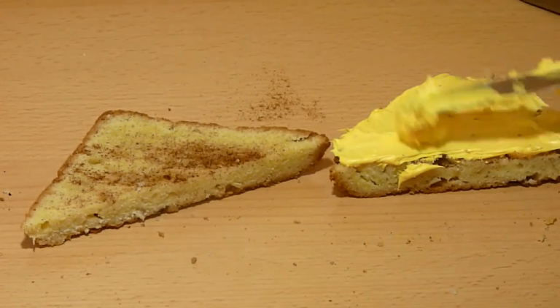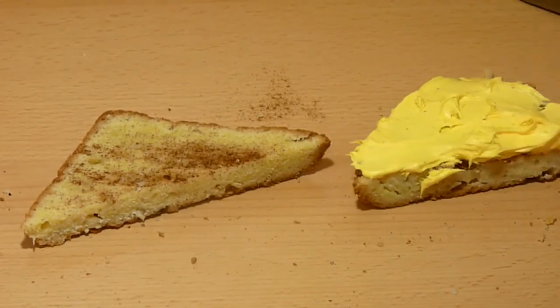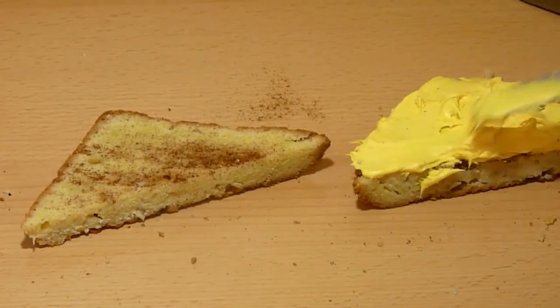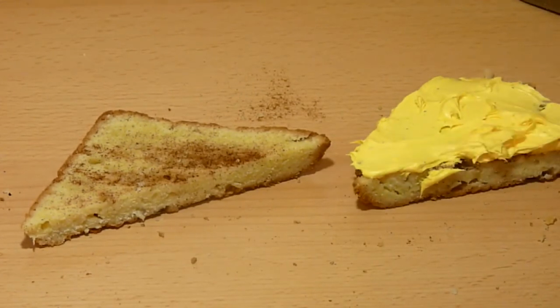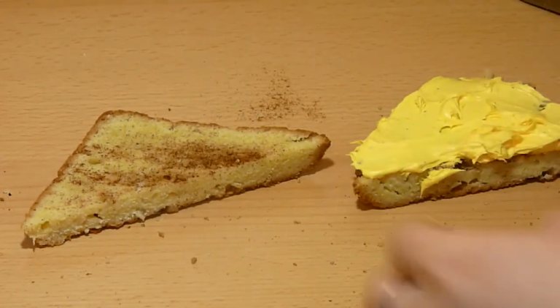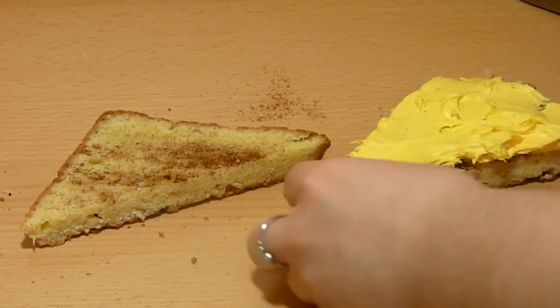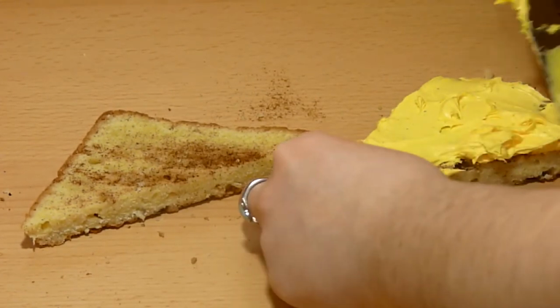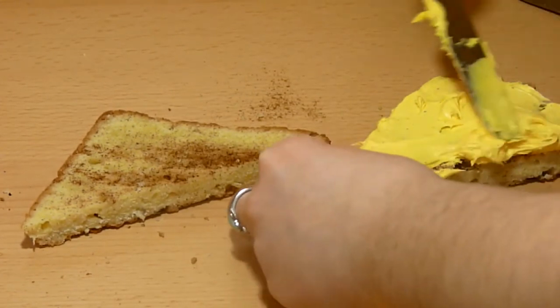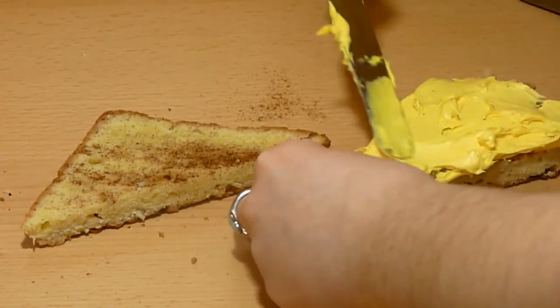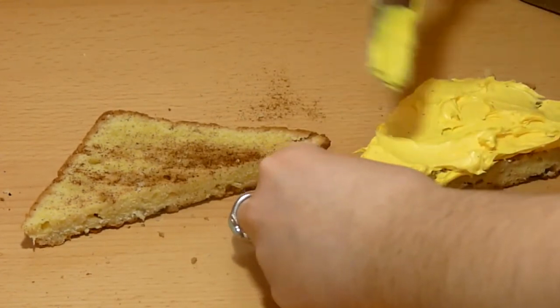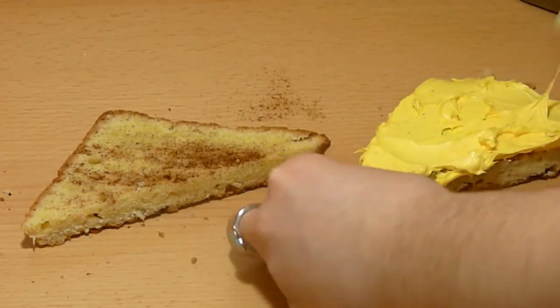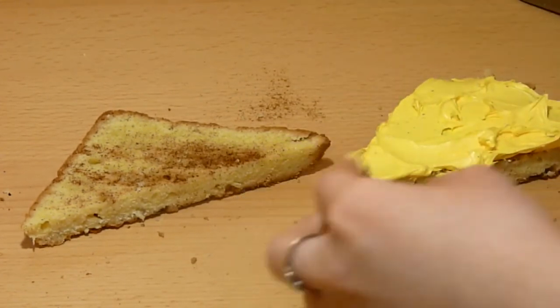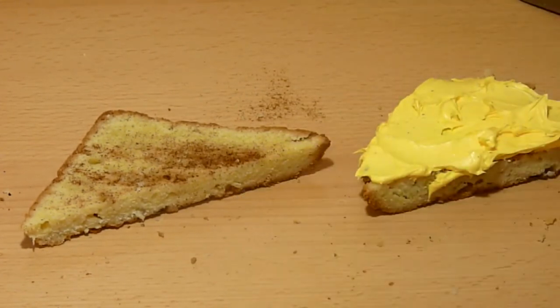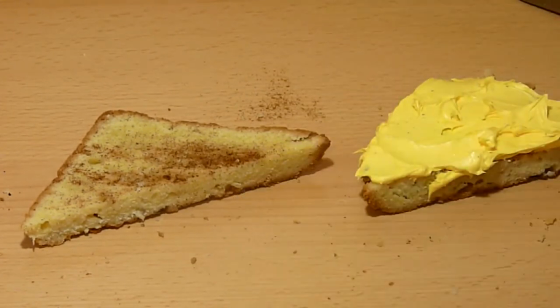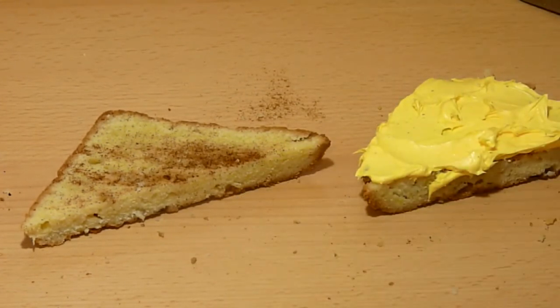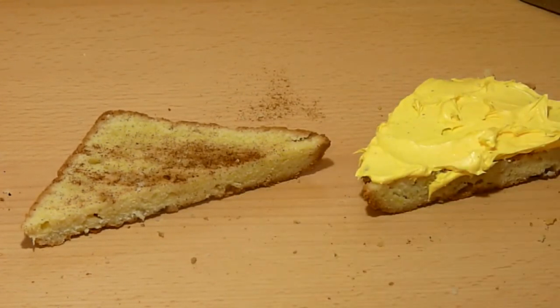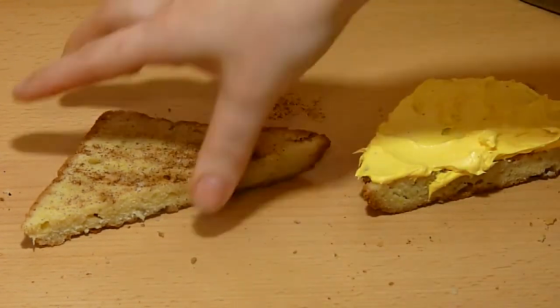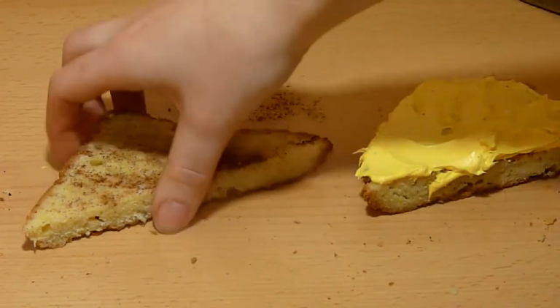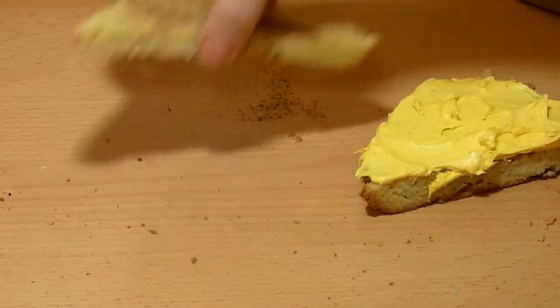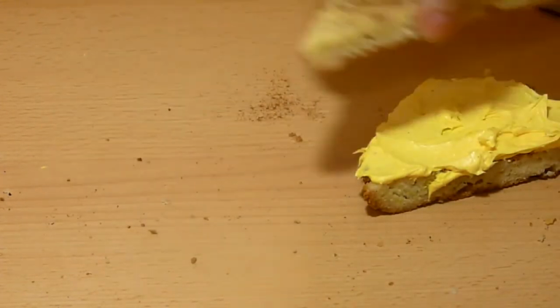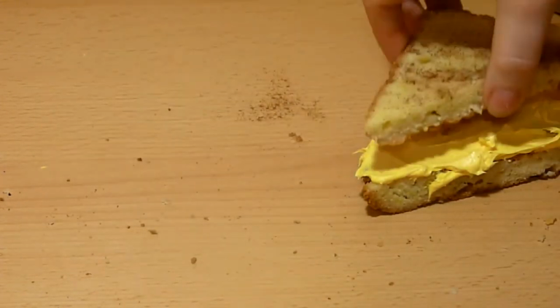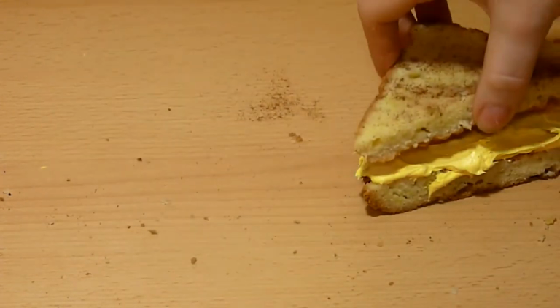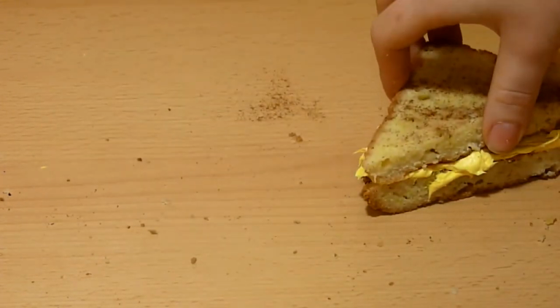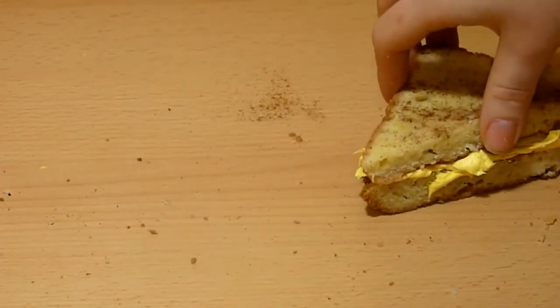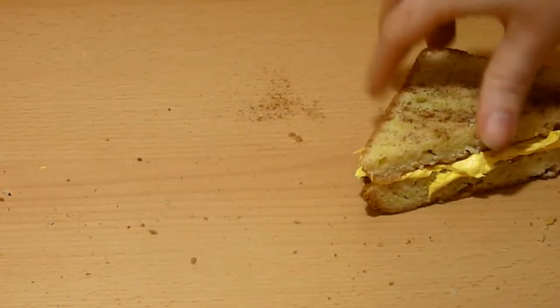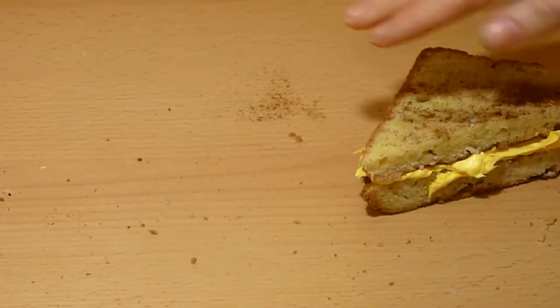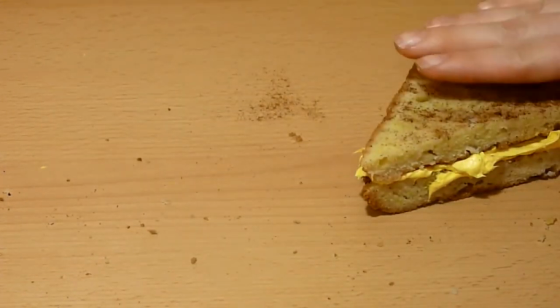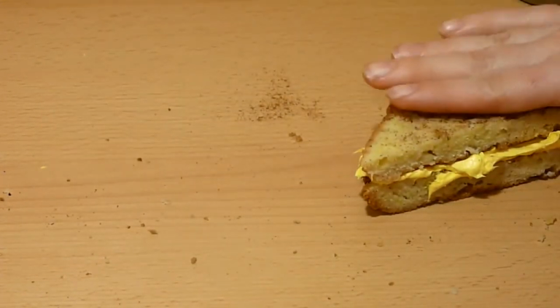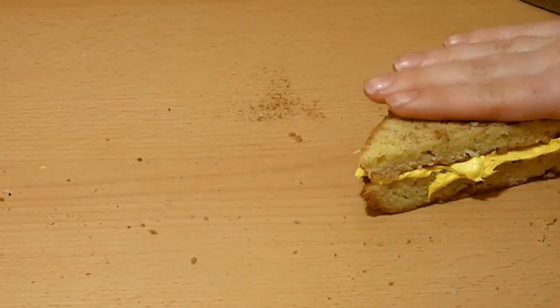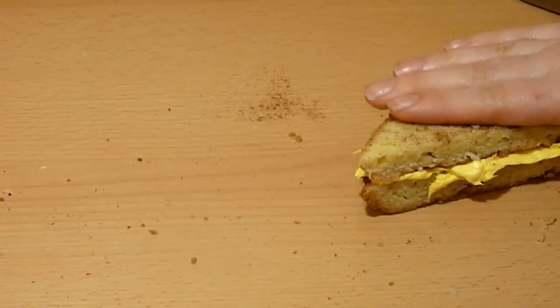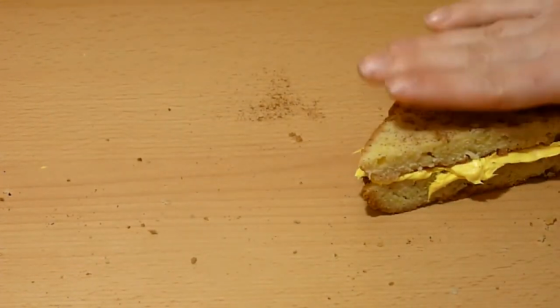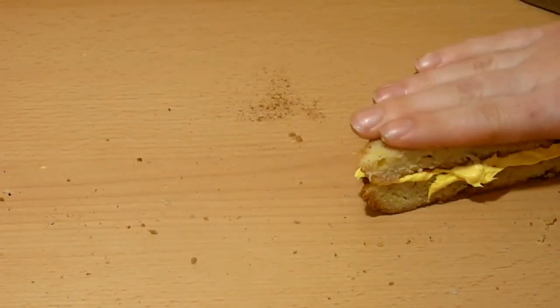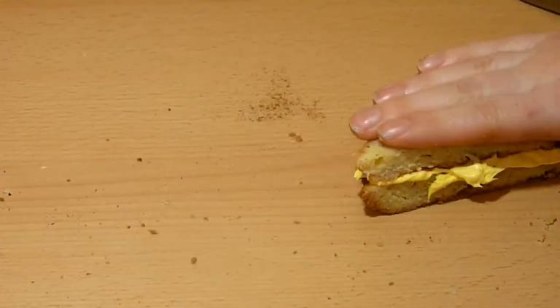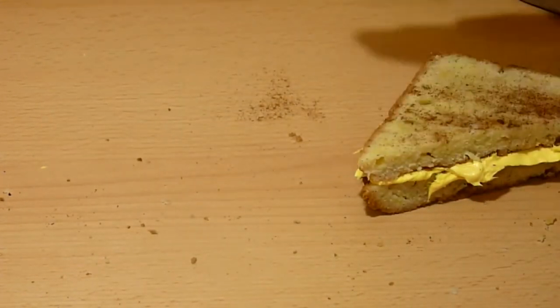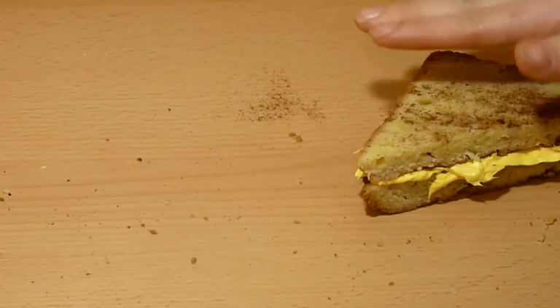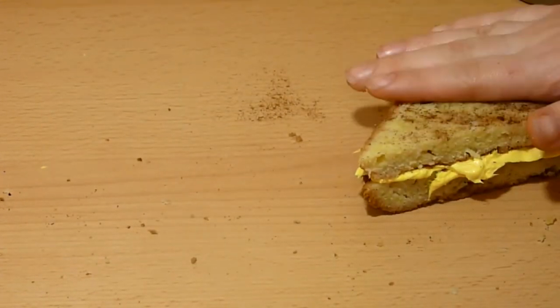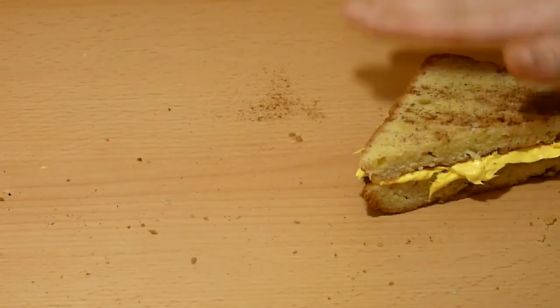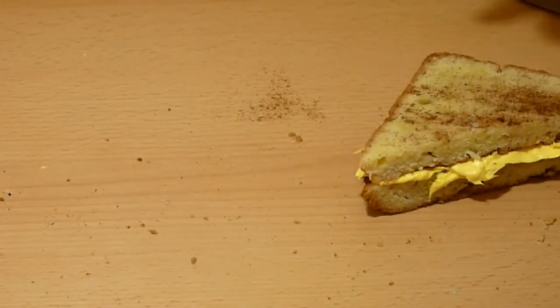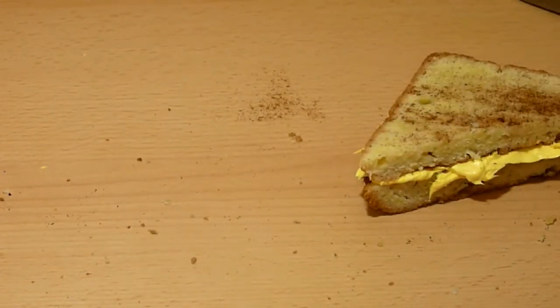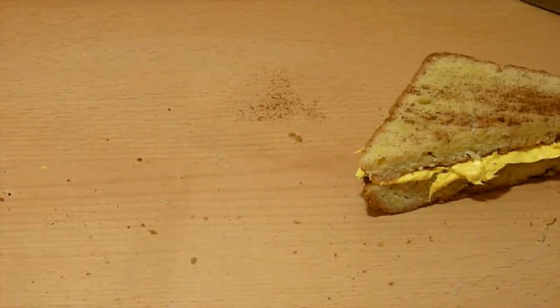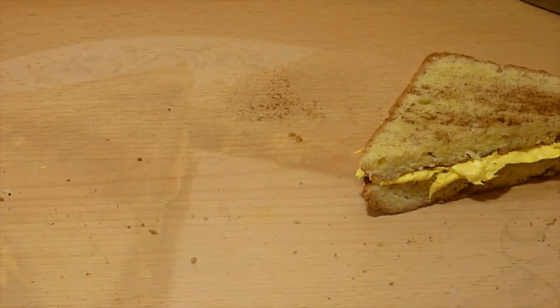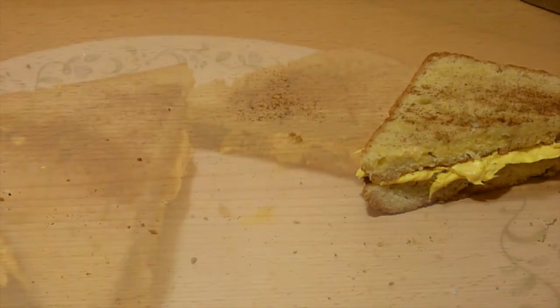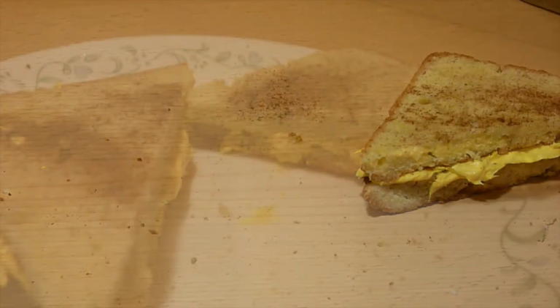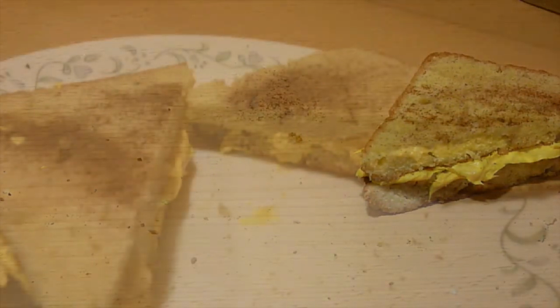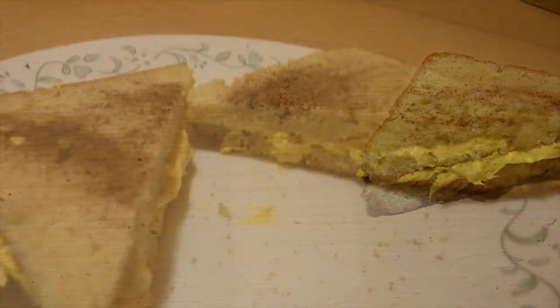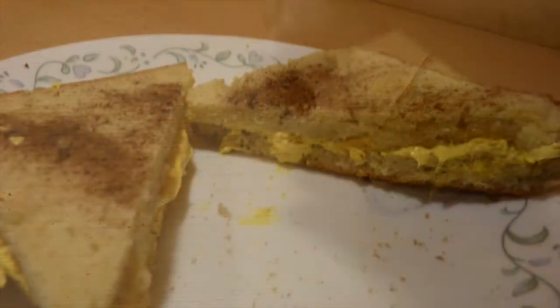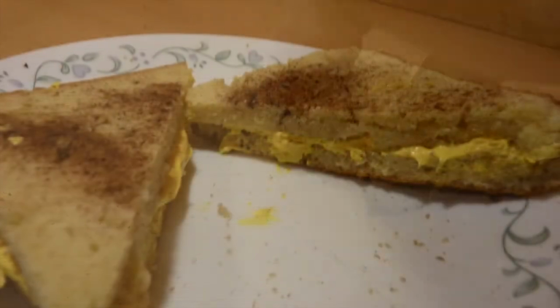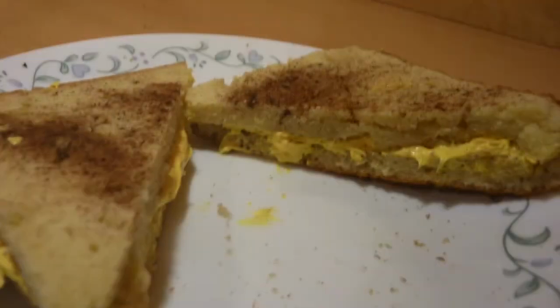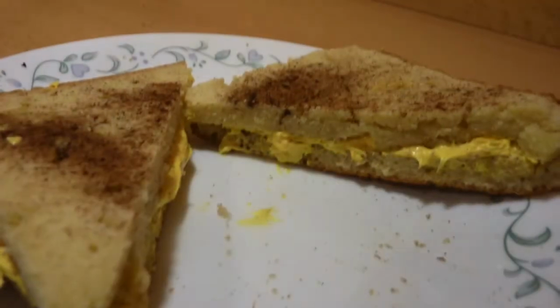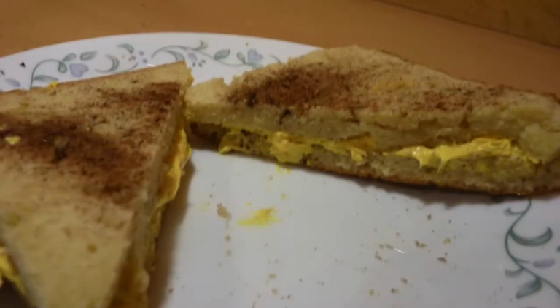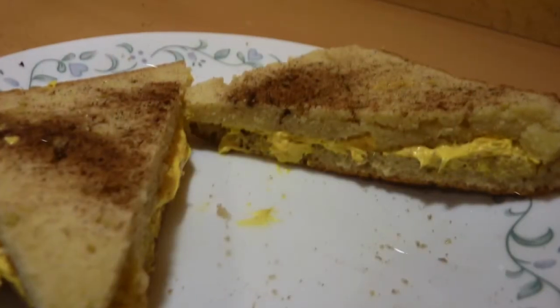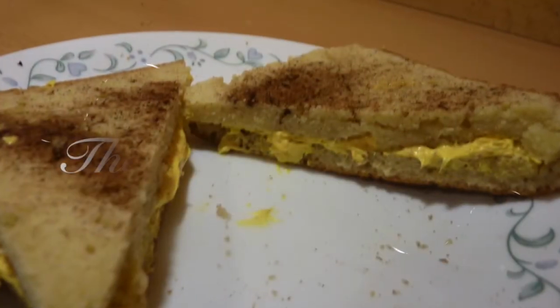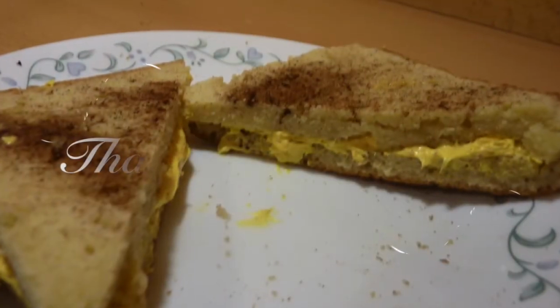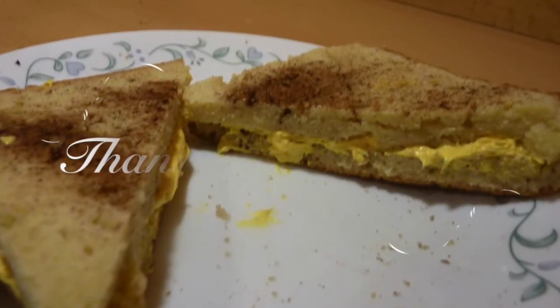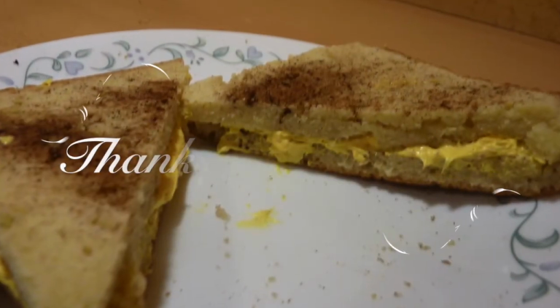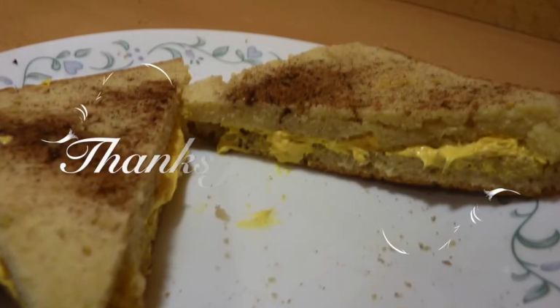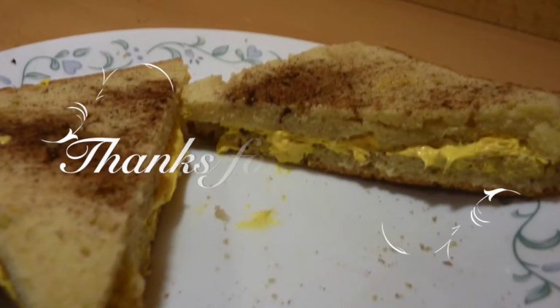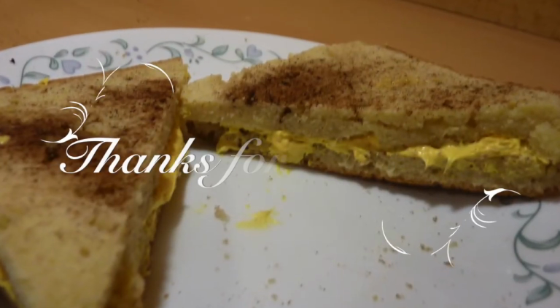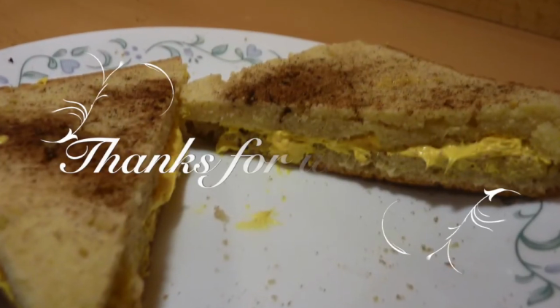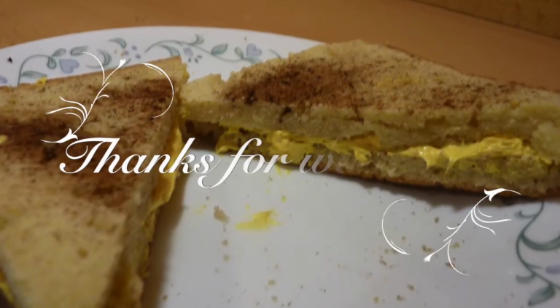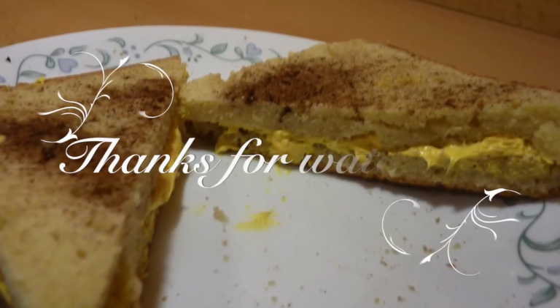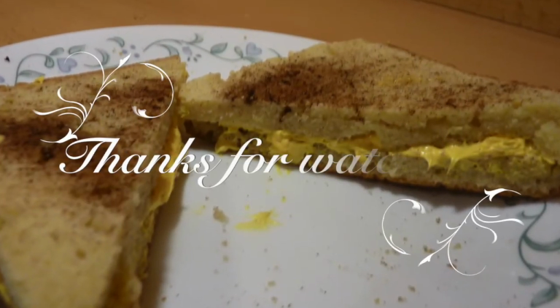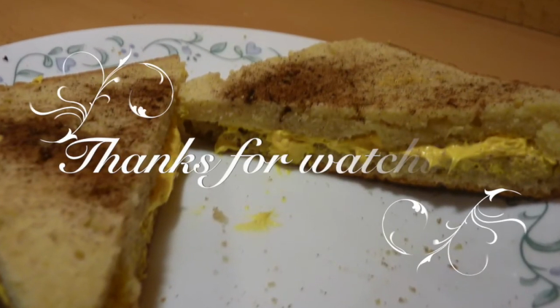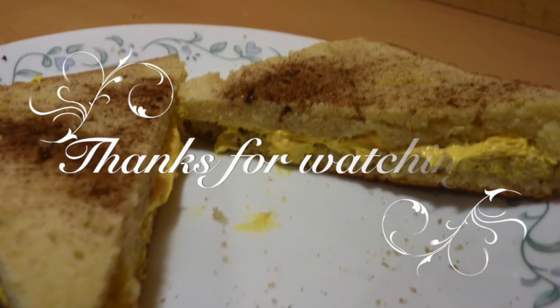Who said you can't play with your food? I hope you guys liked this video. Thank you so much for watching.